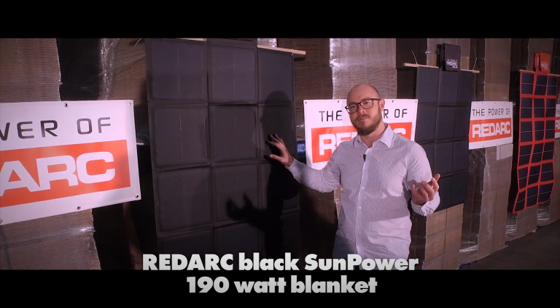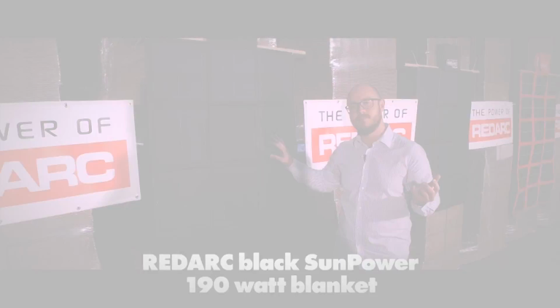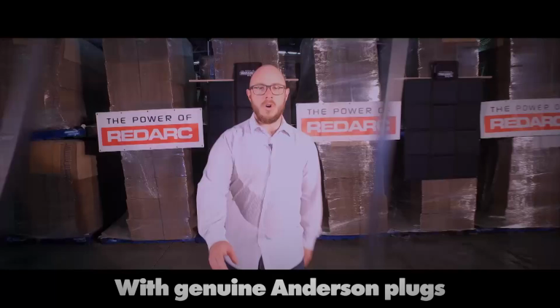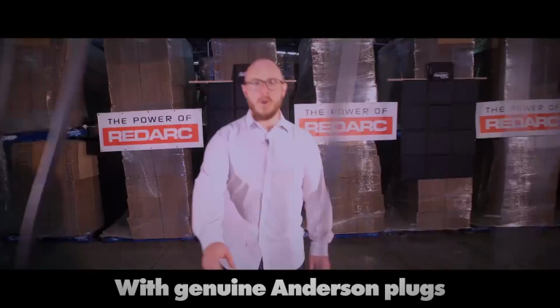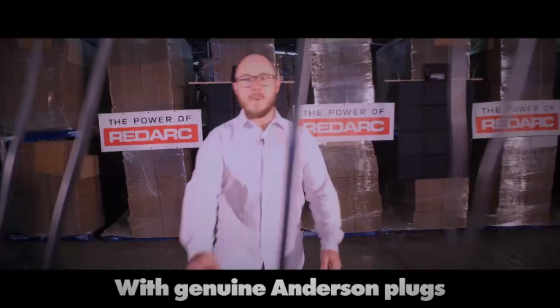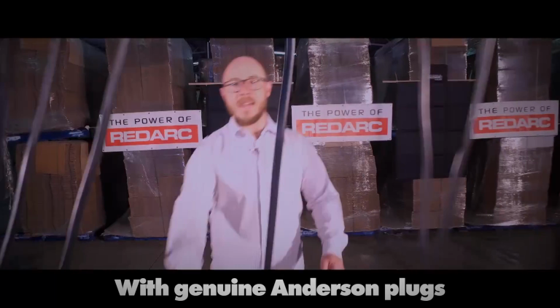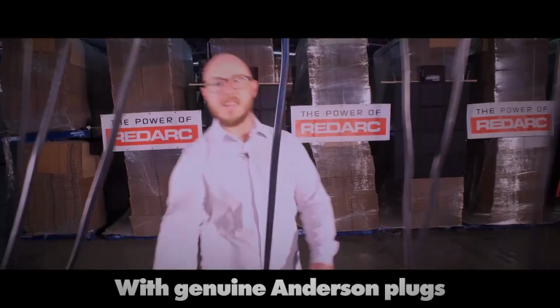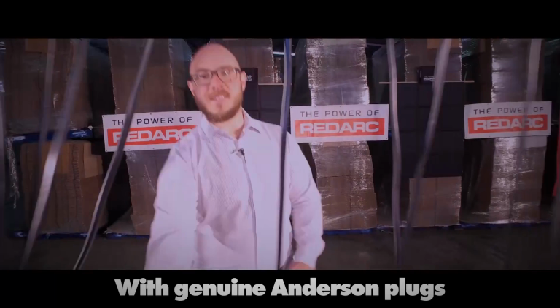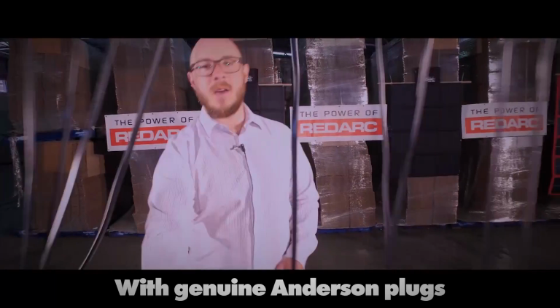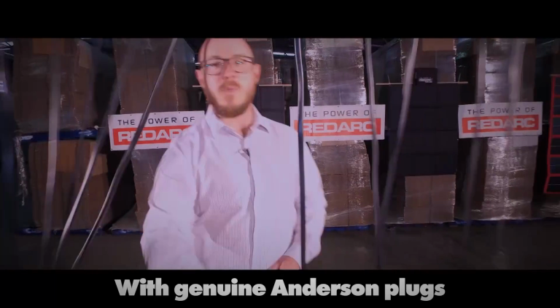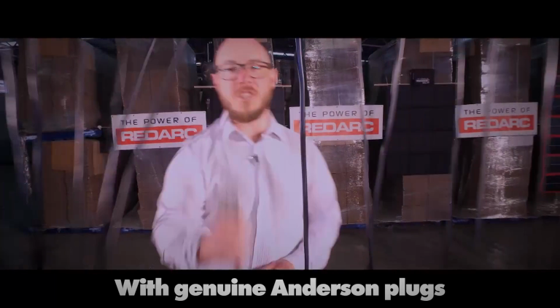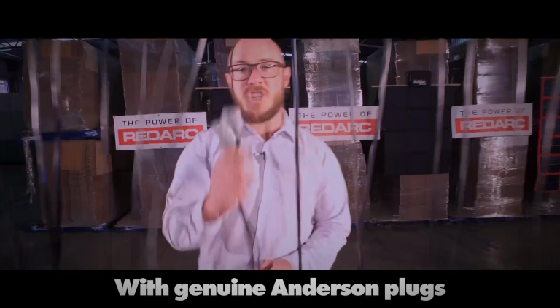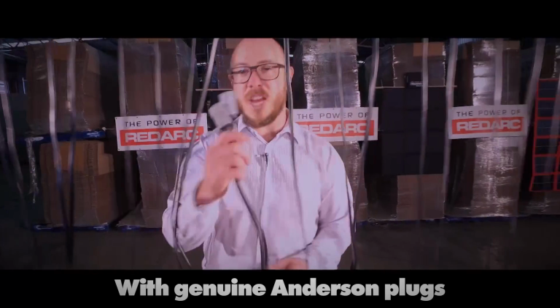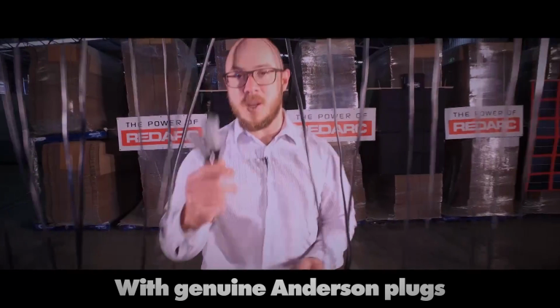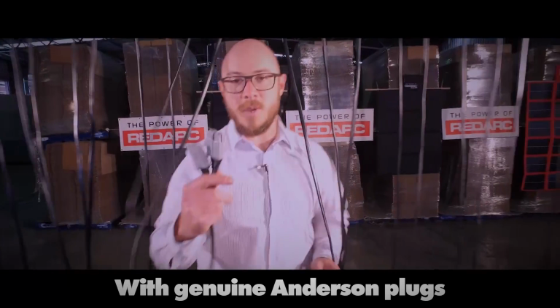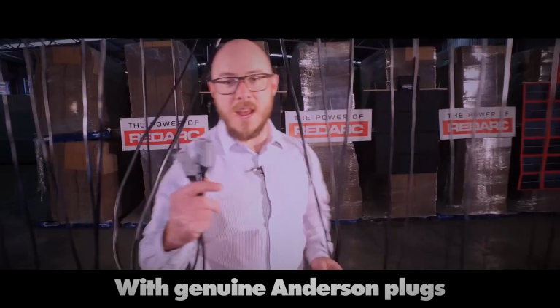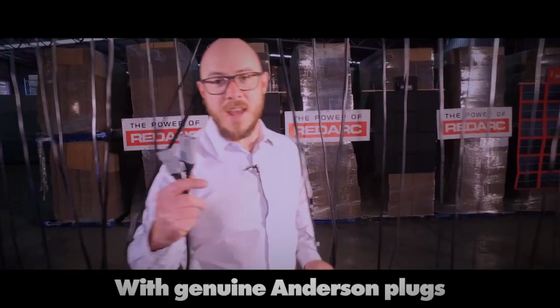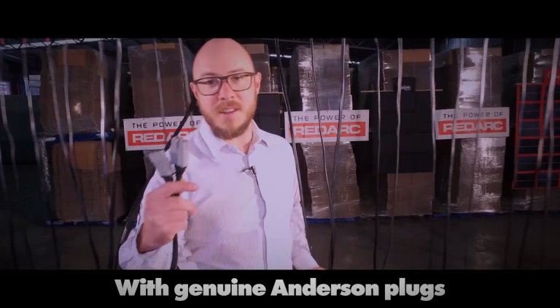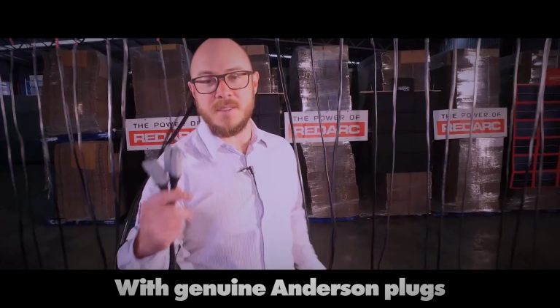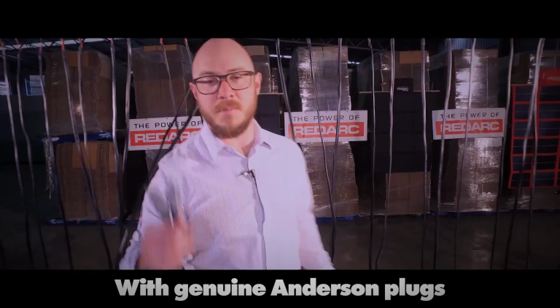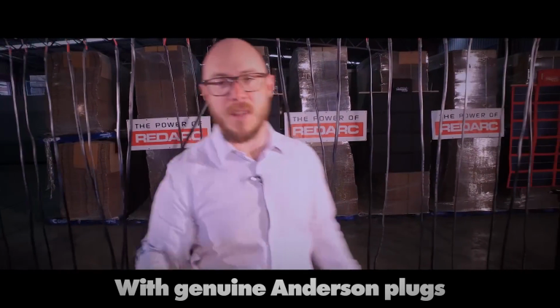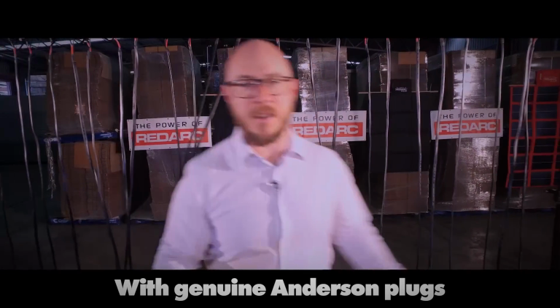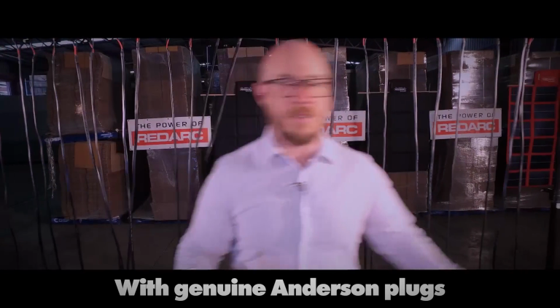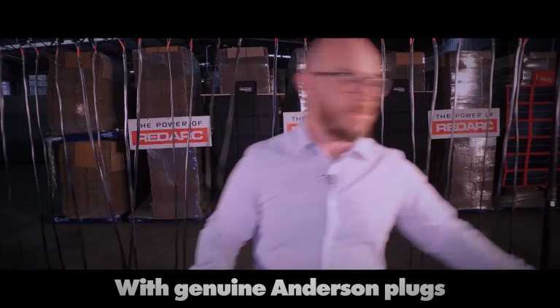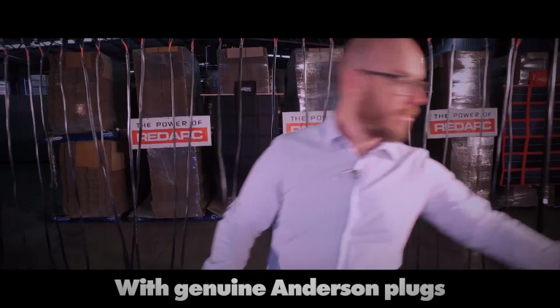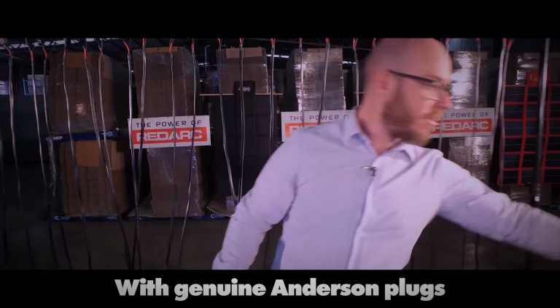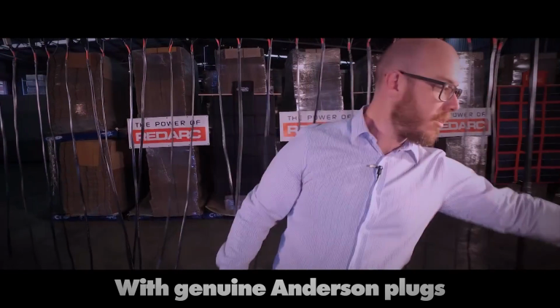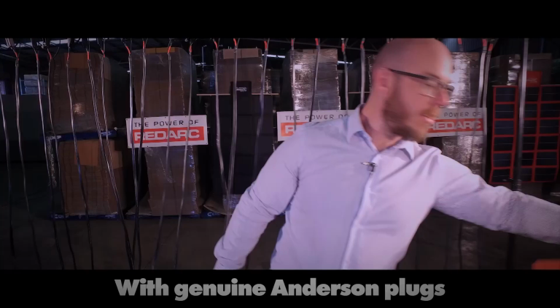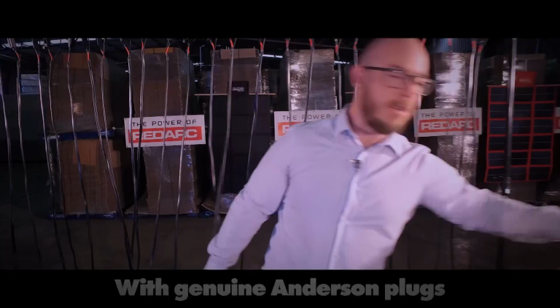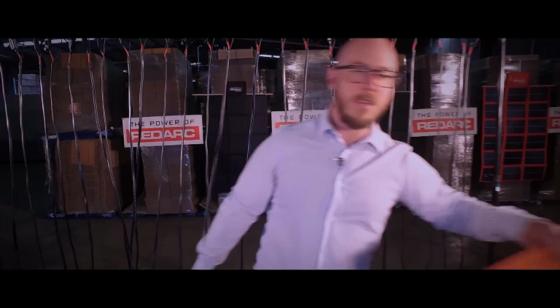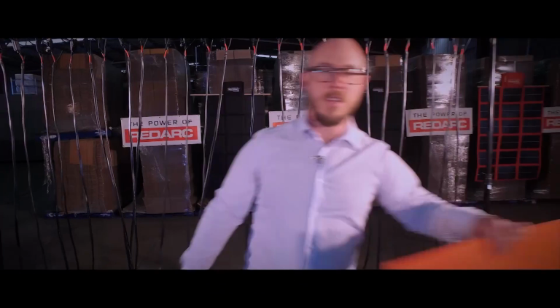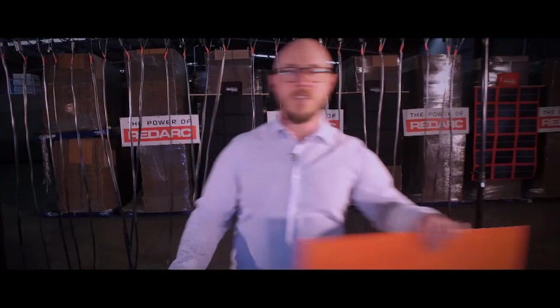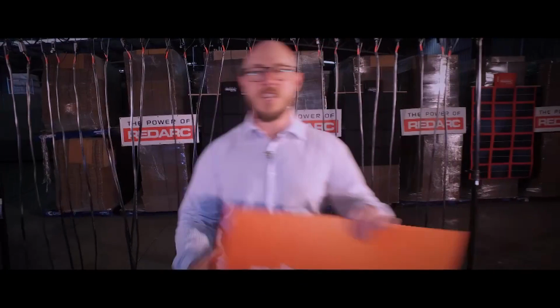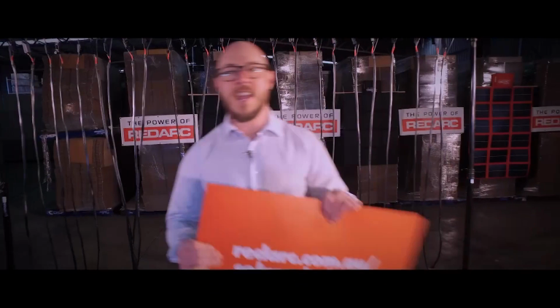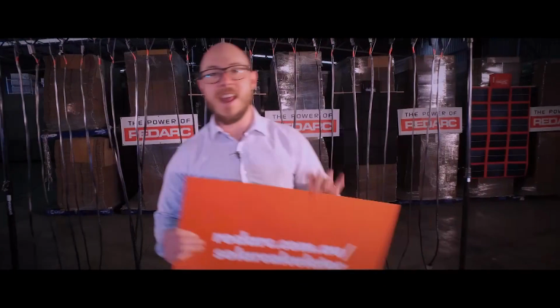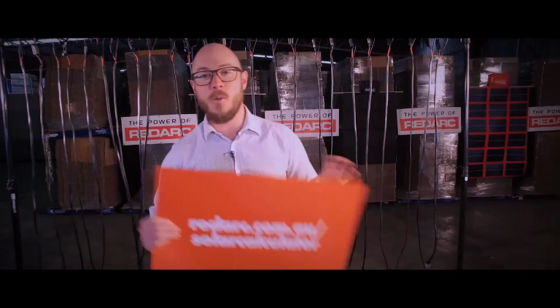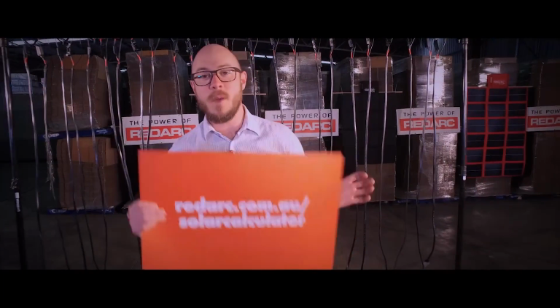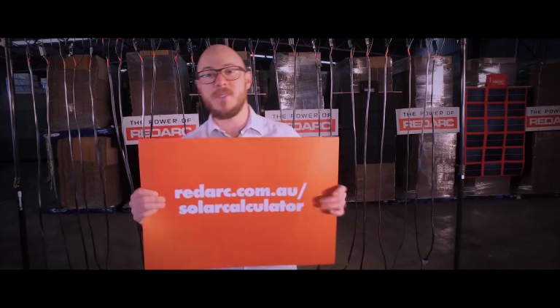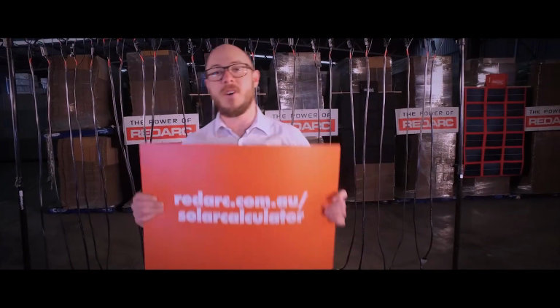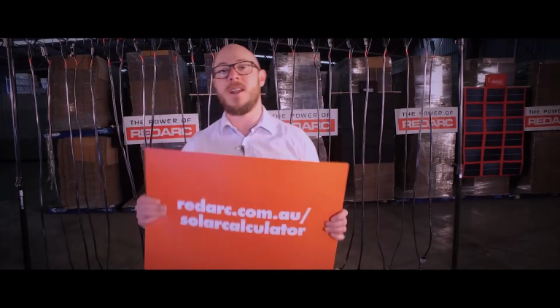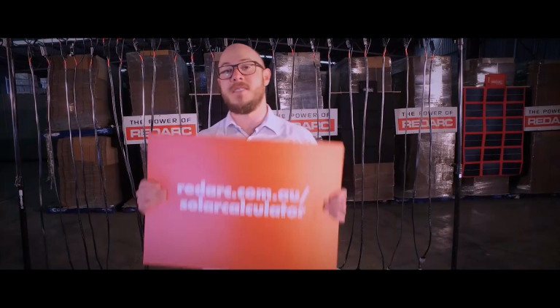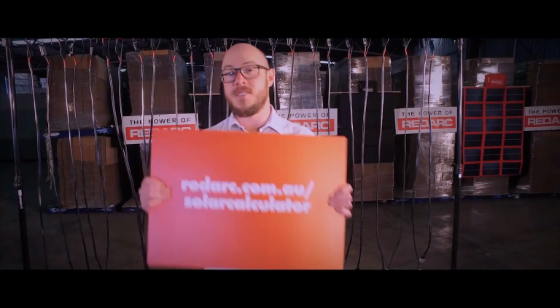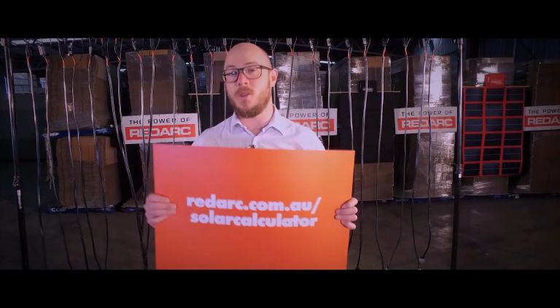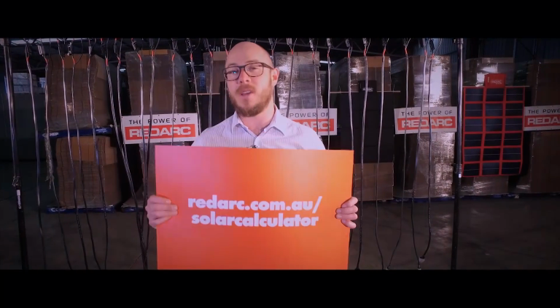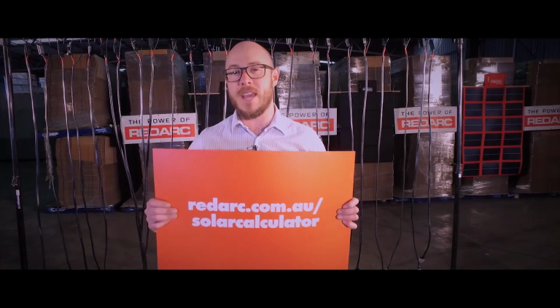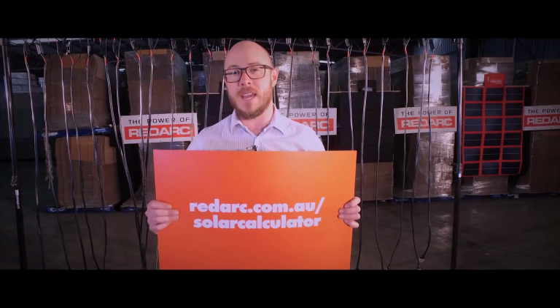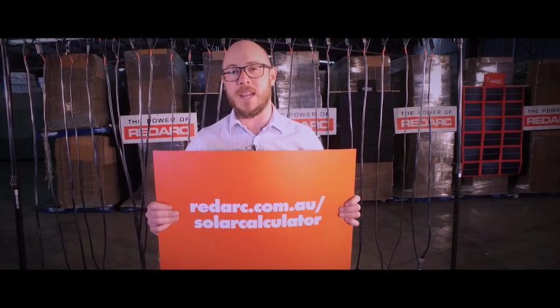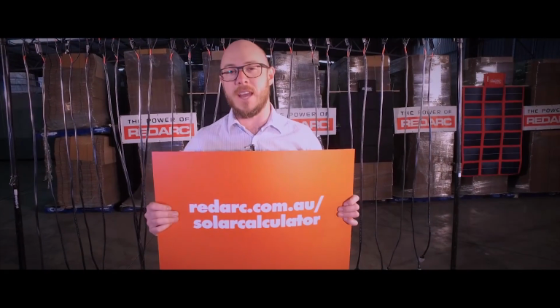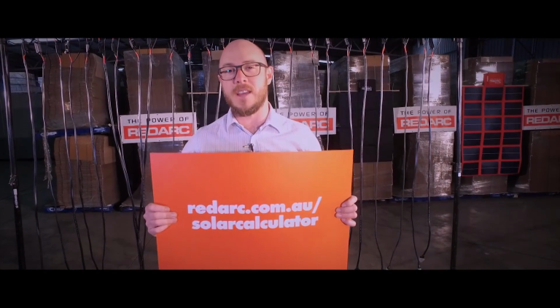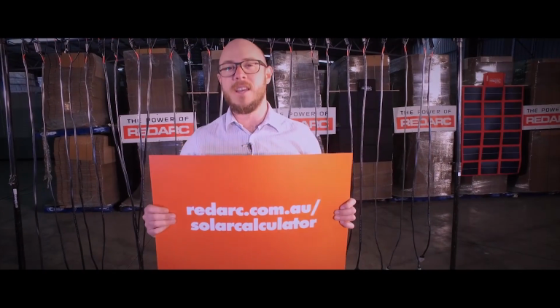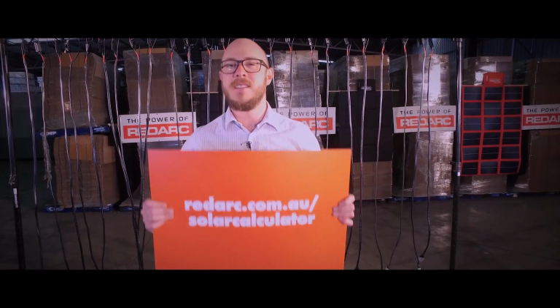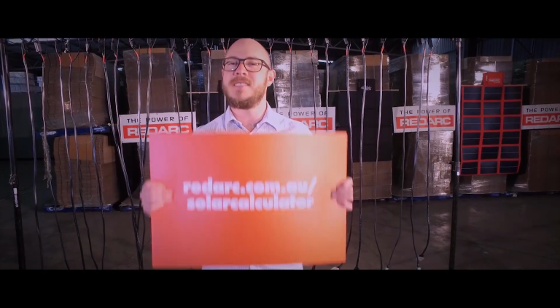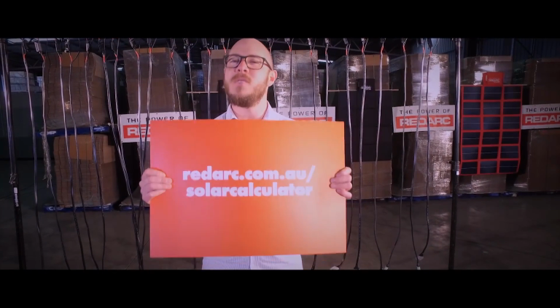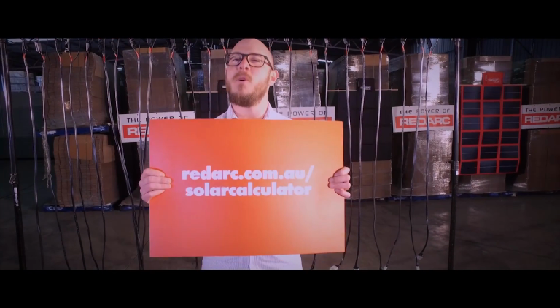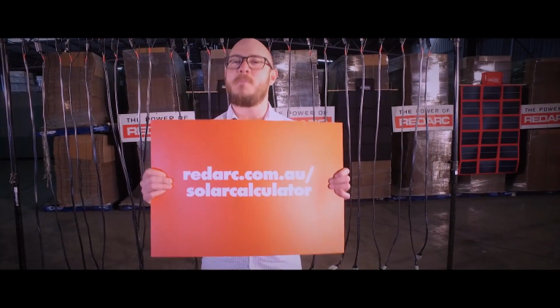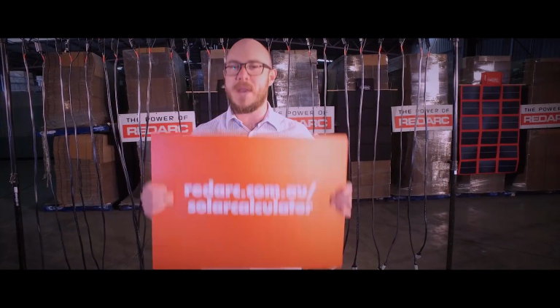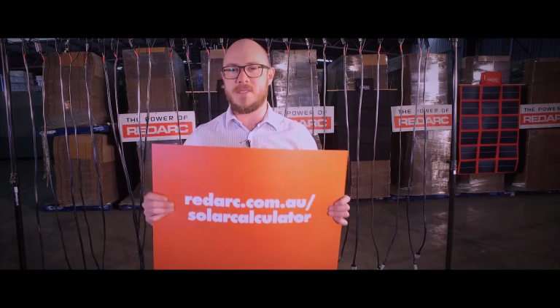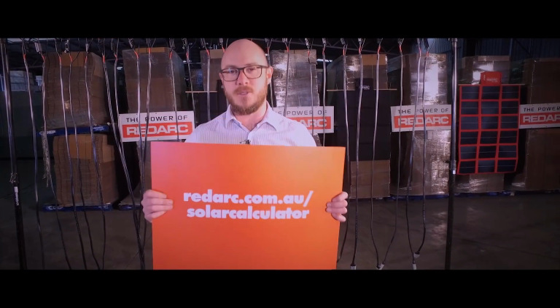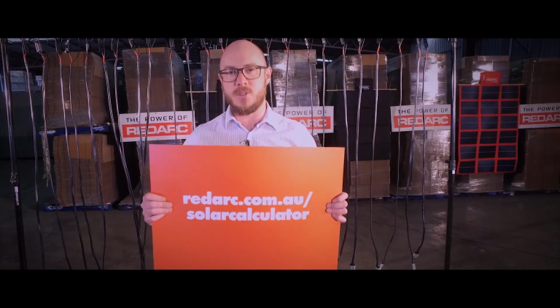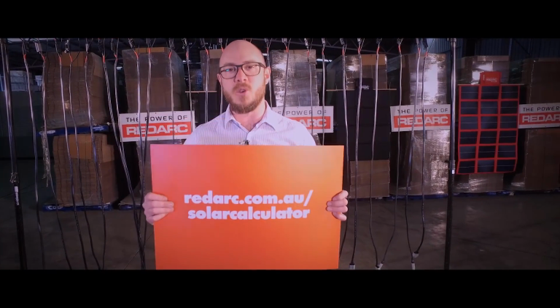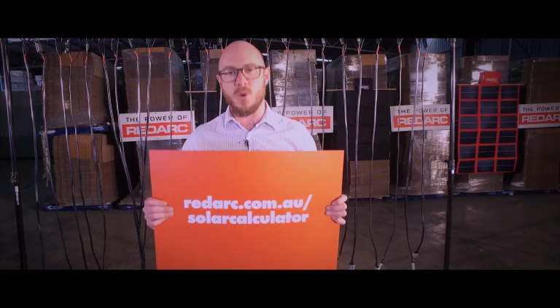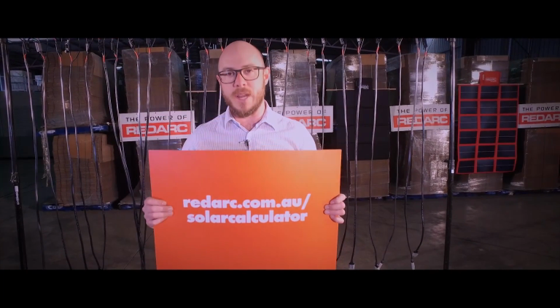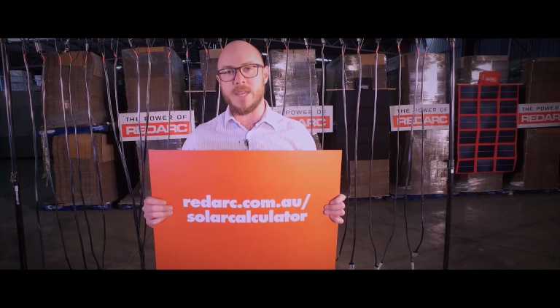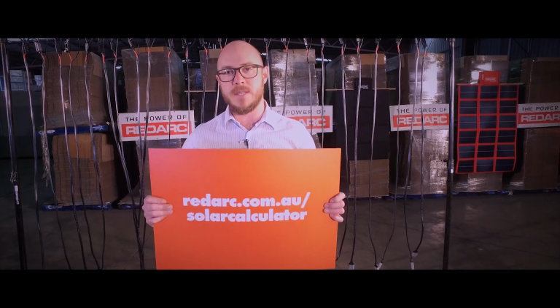All blankets come with genuine Anderson plugs. Check out our website and solar calculator to see what best suits your needs.